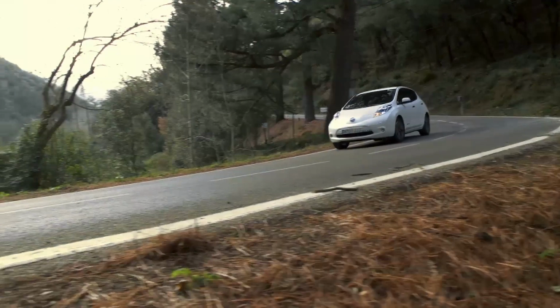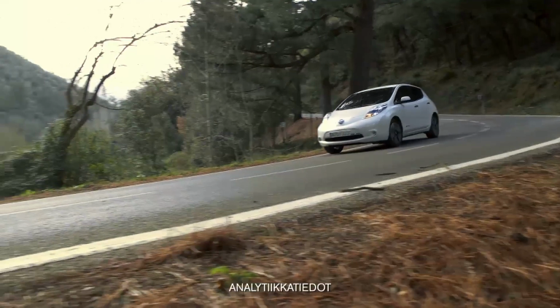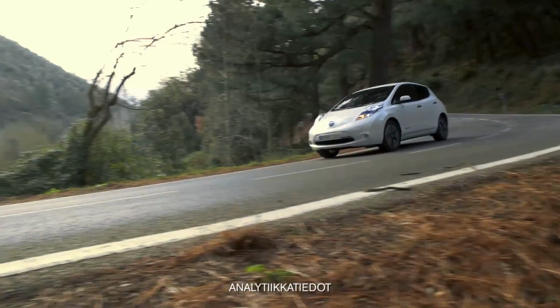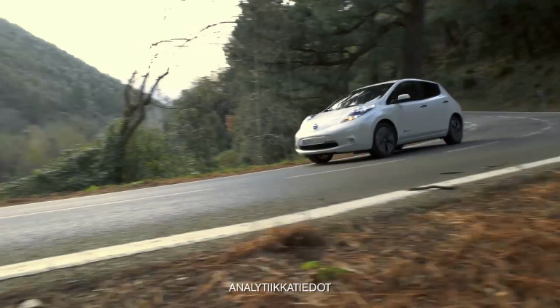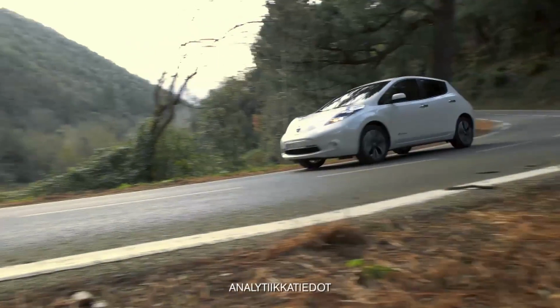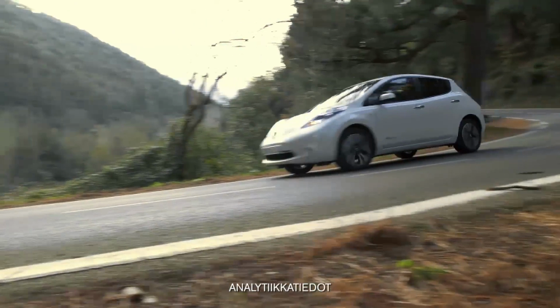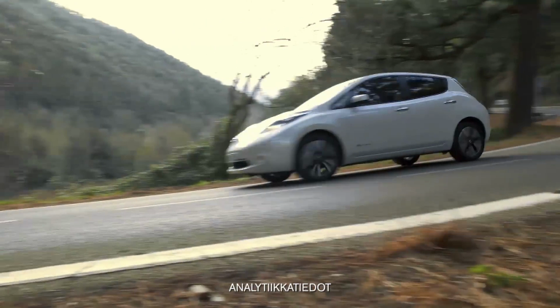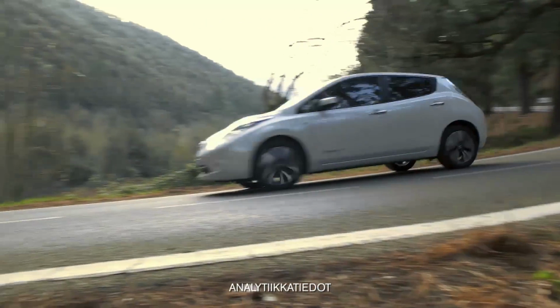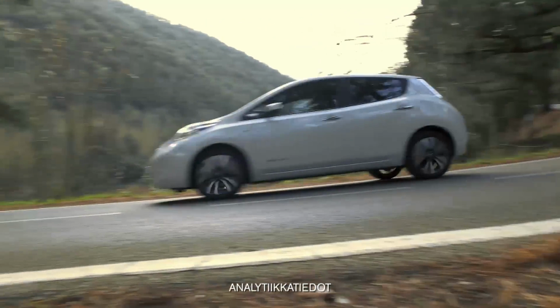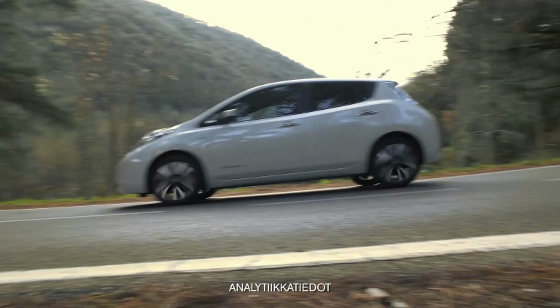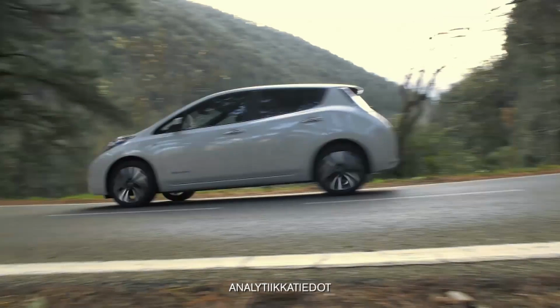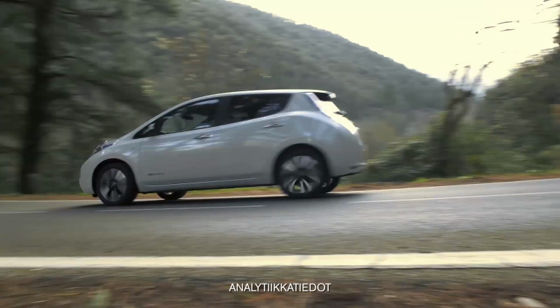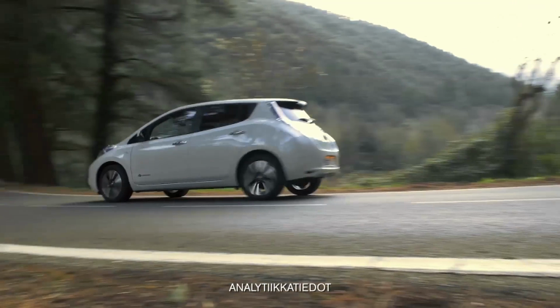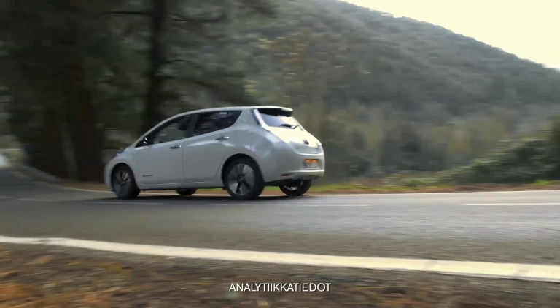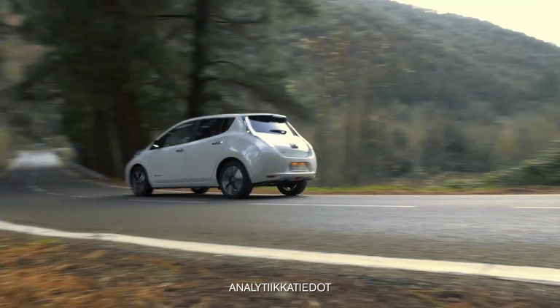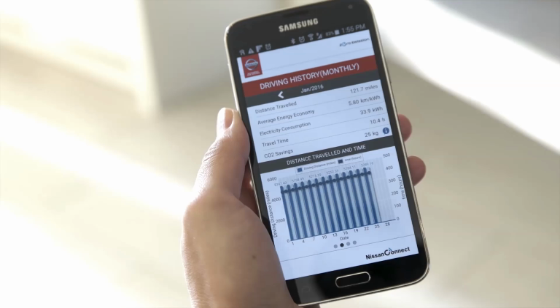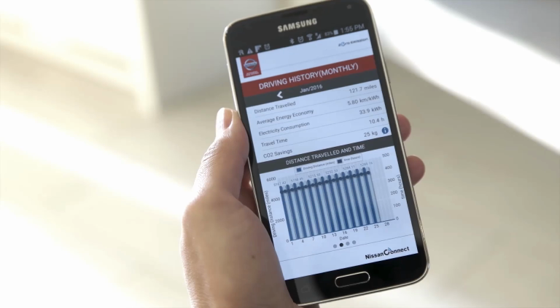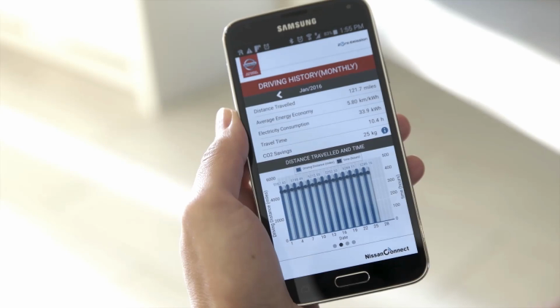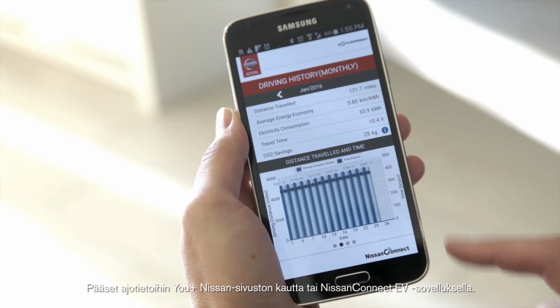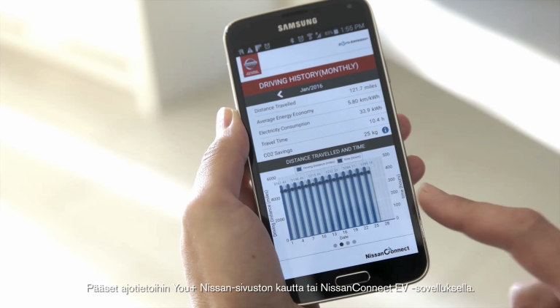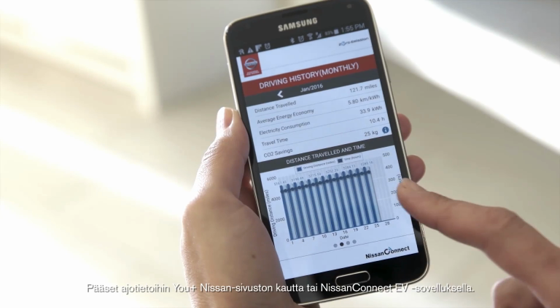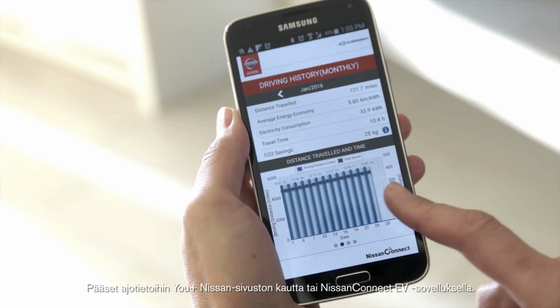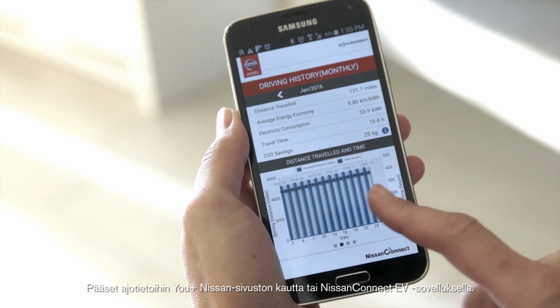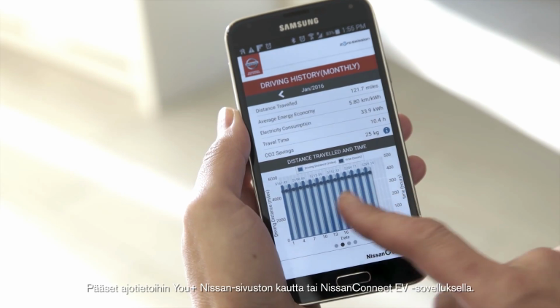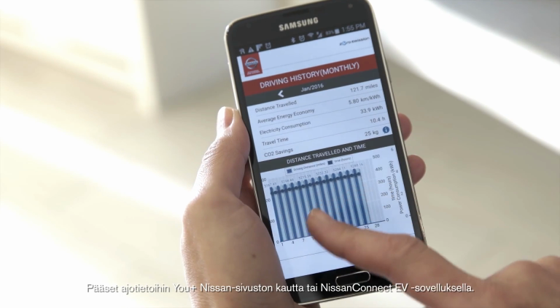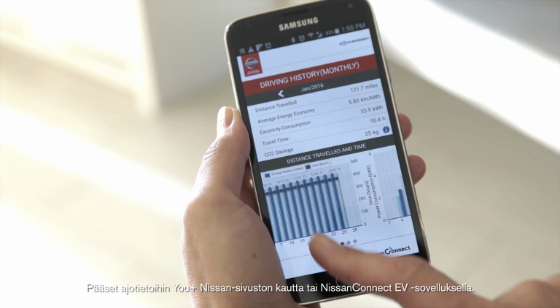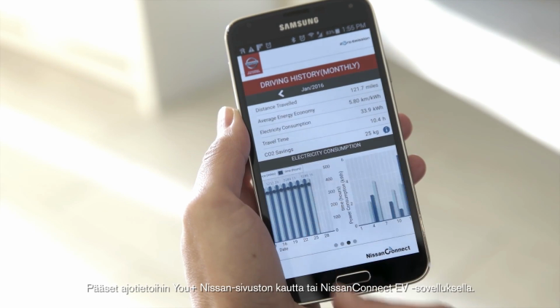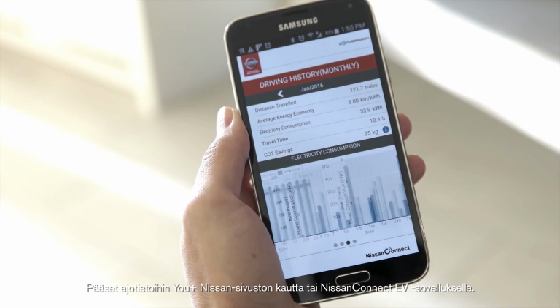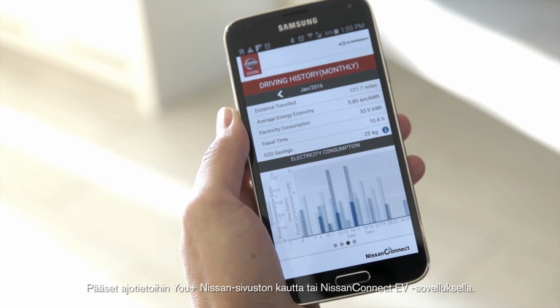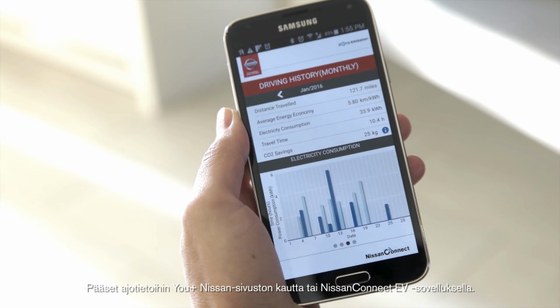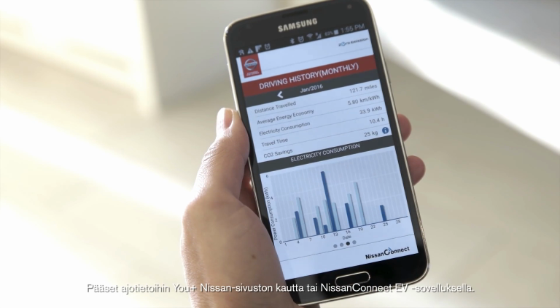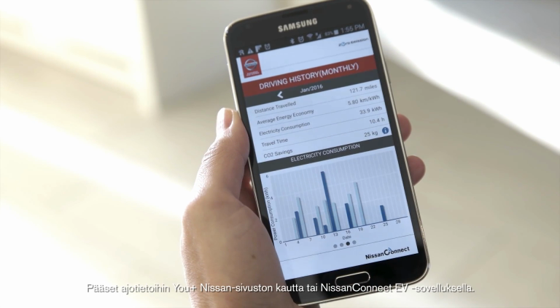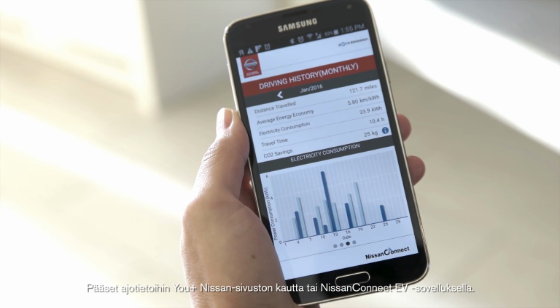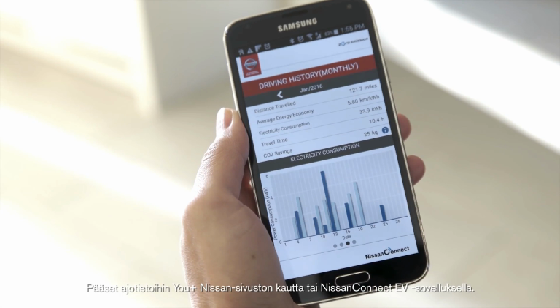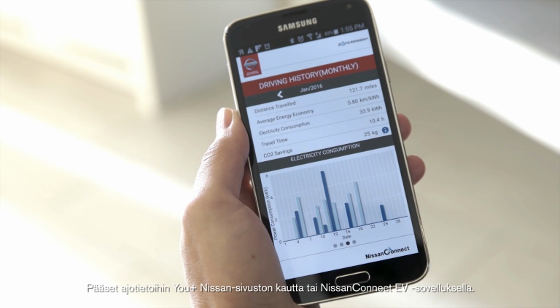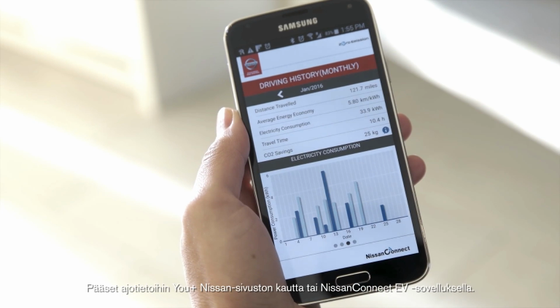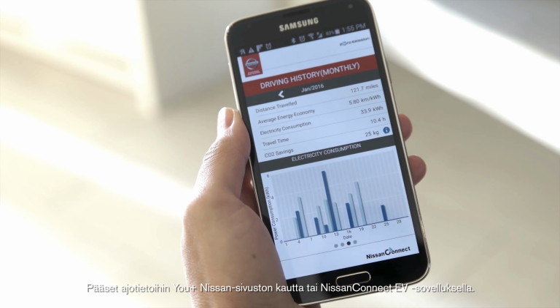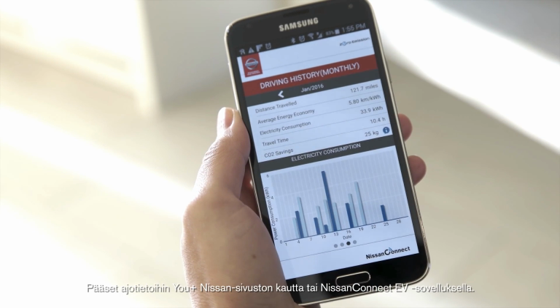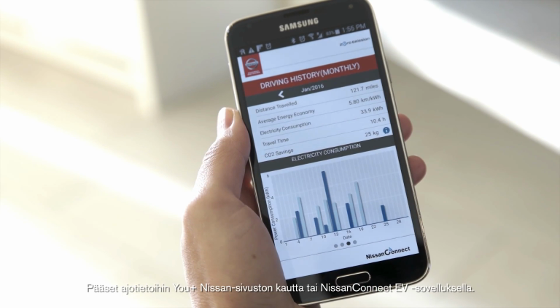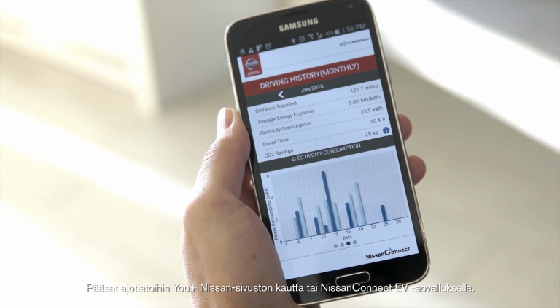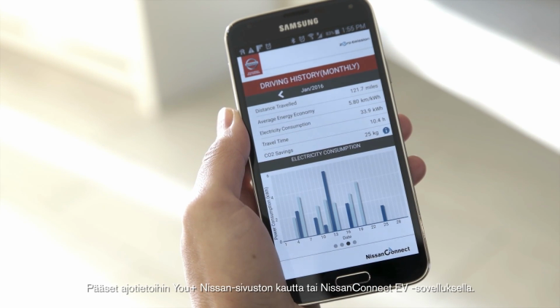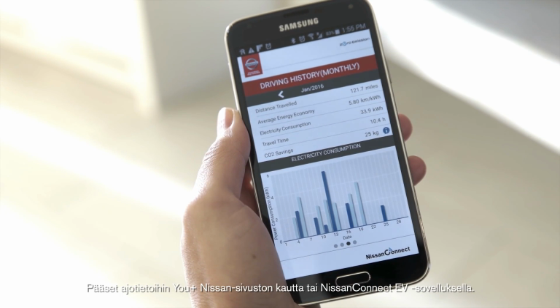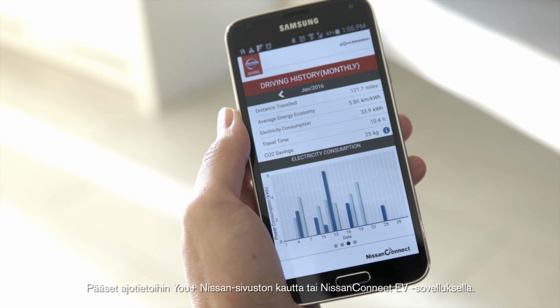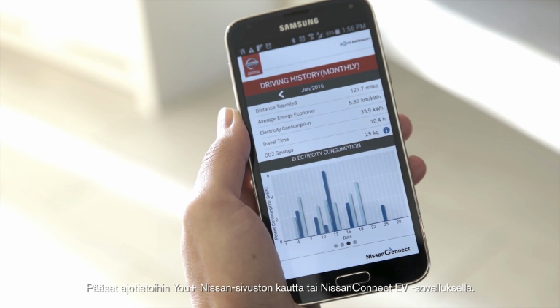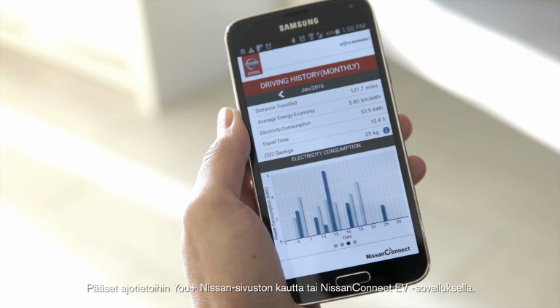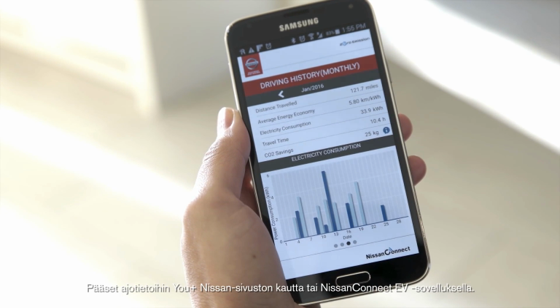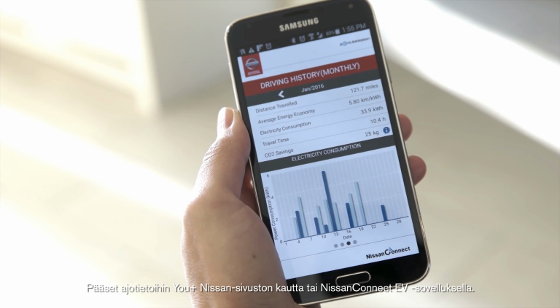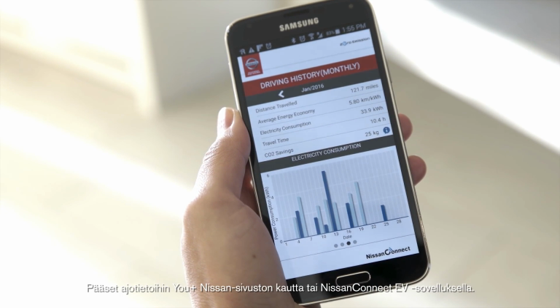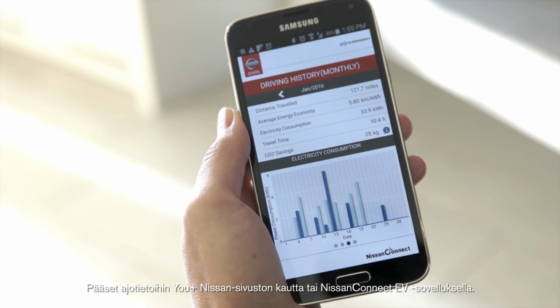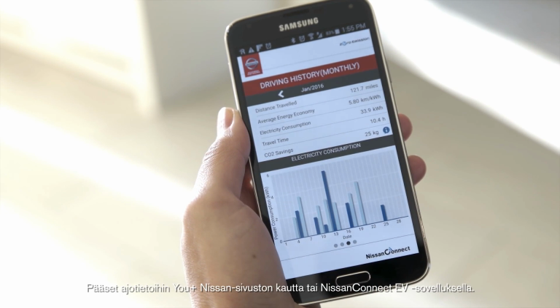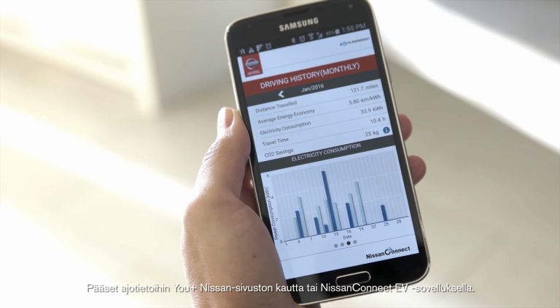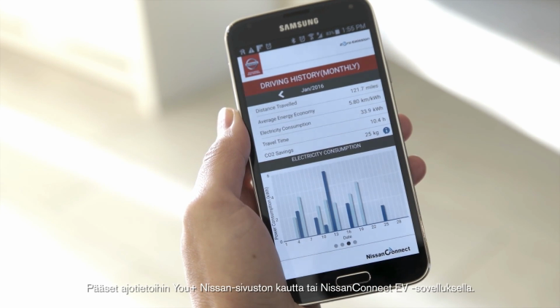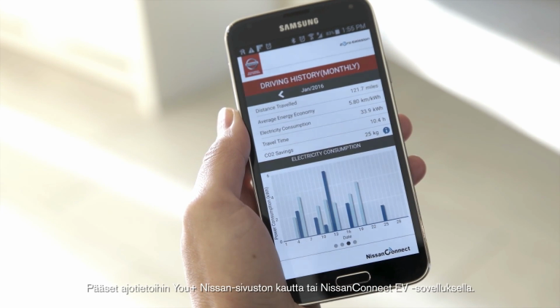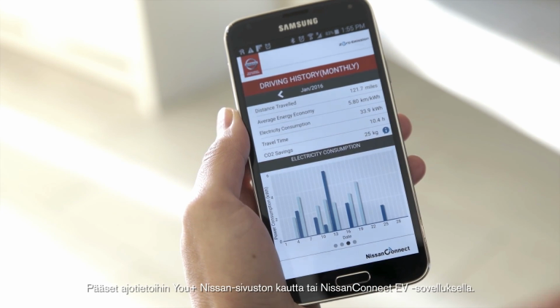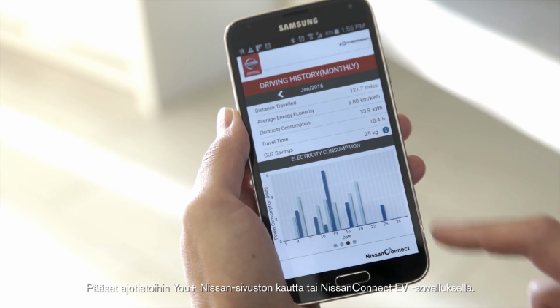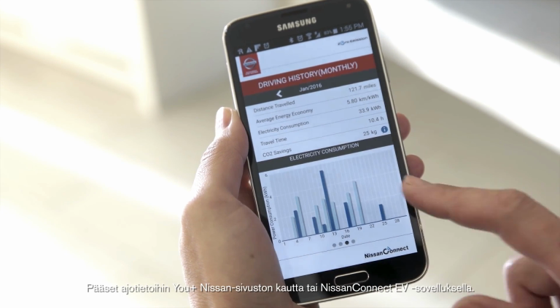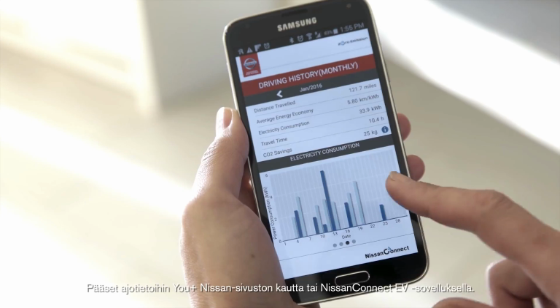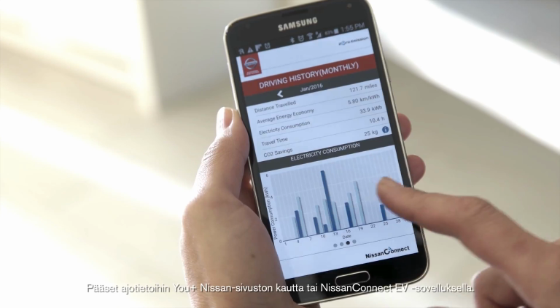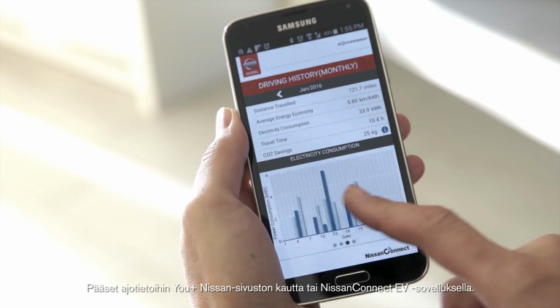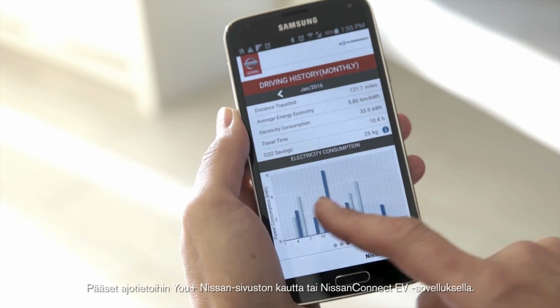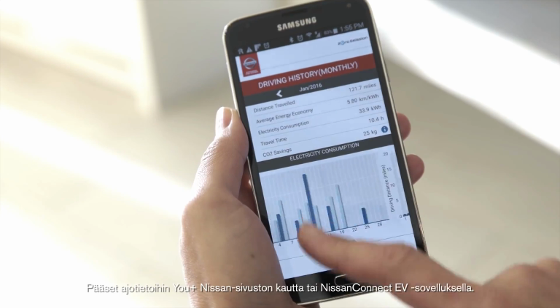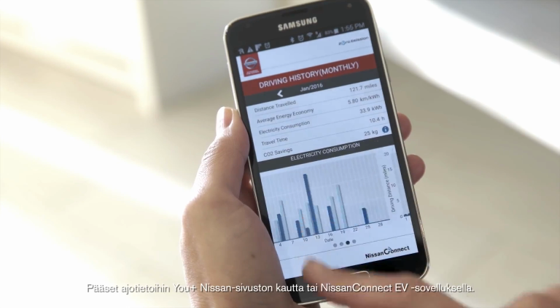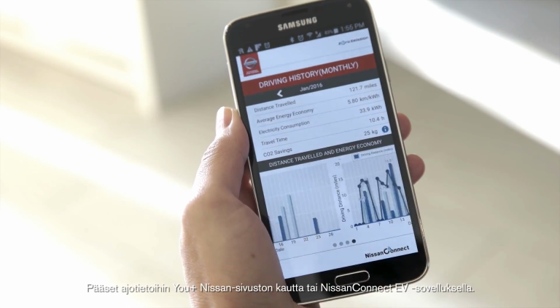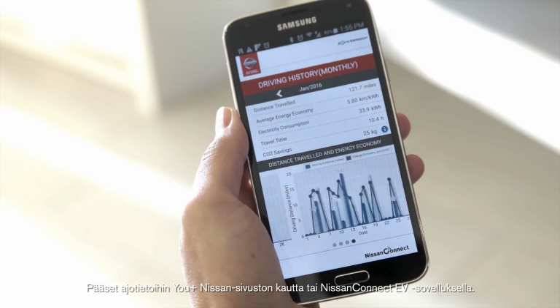Driving analysis. Access driving information on the Uplus Nissan web portal or the Nissan Connect EV app.